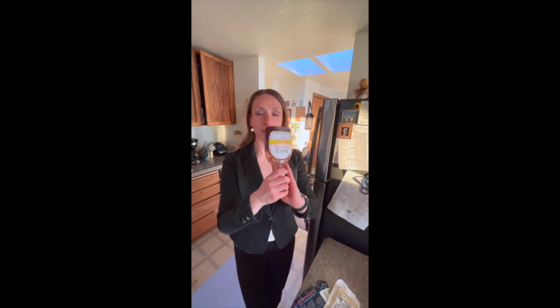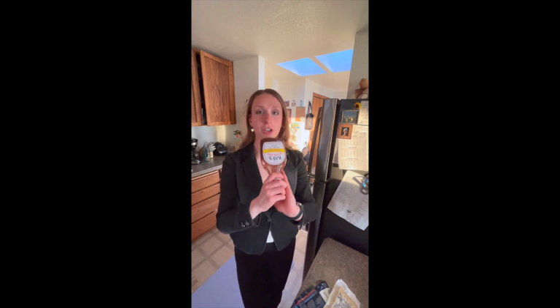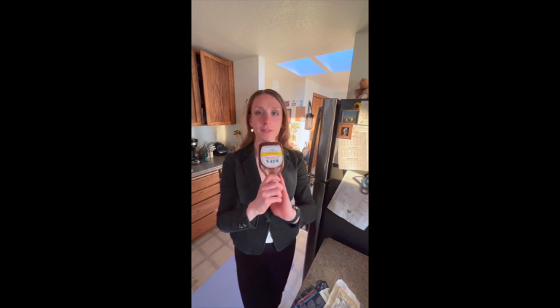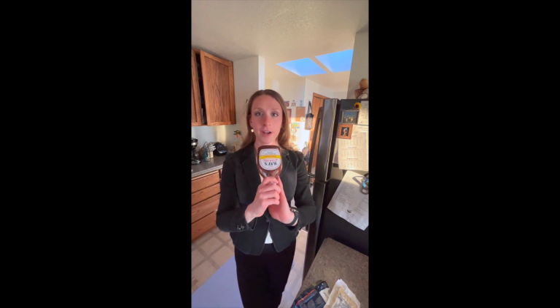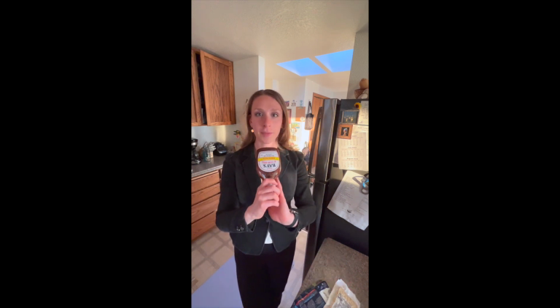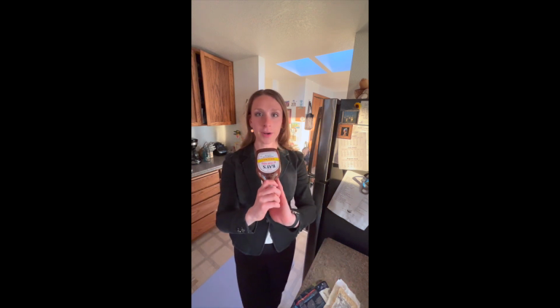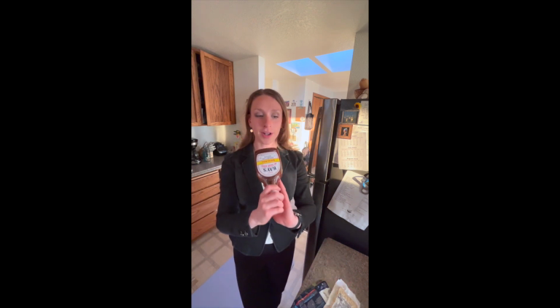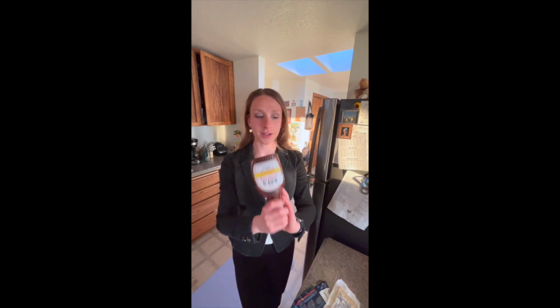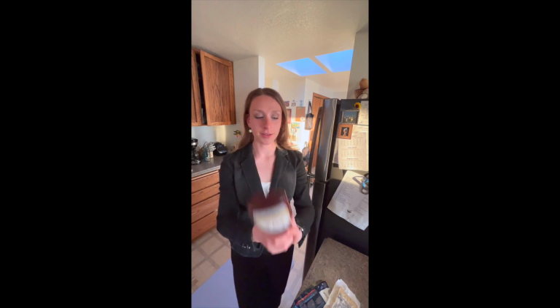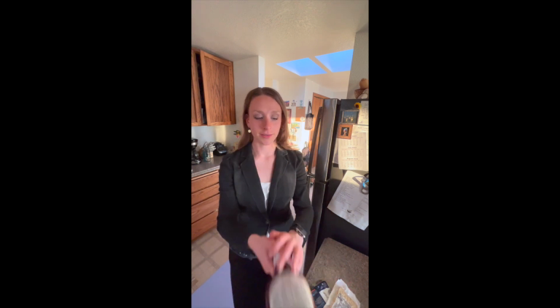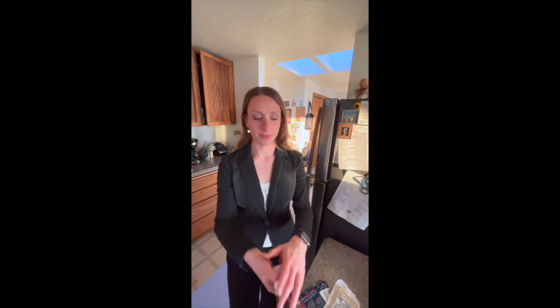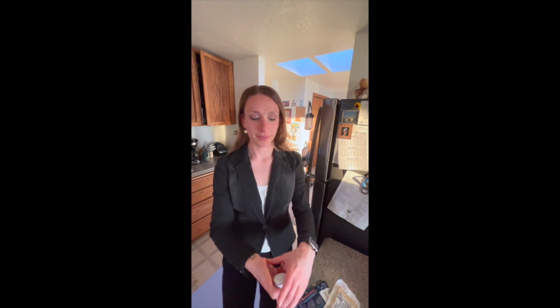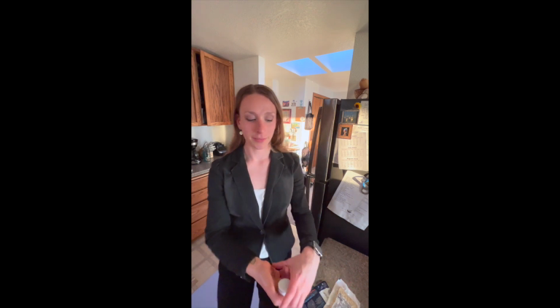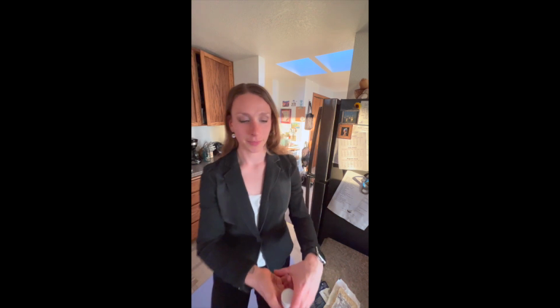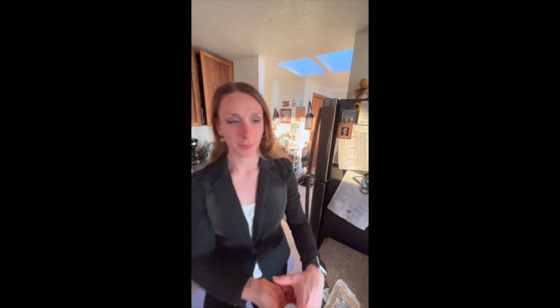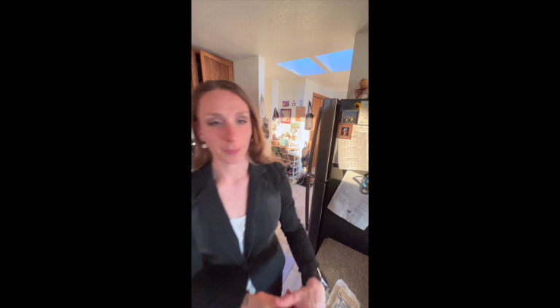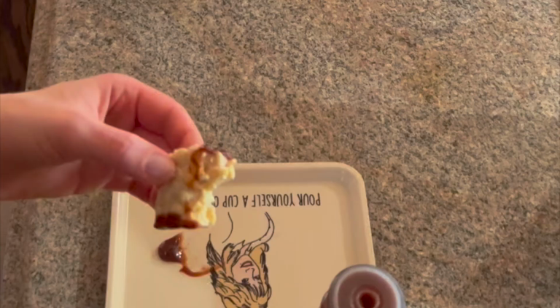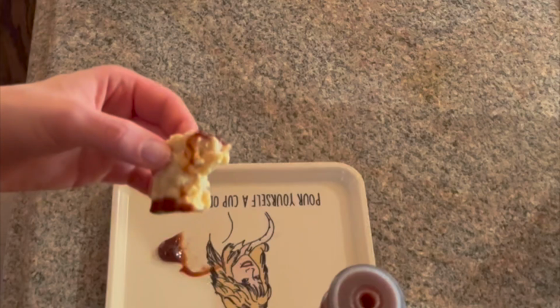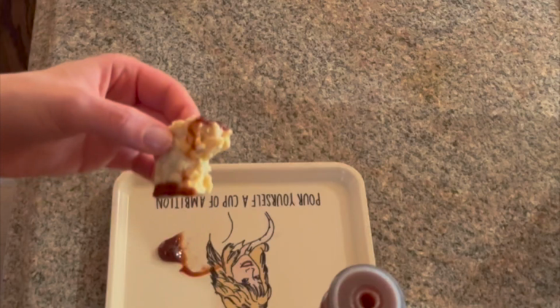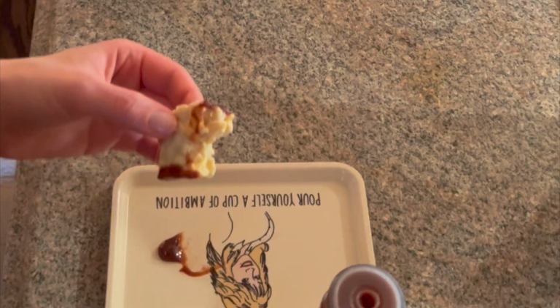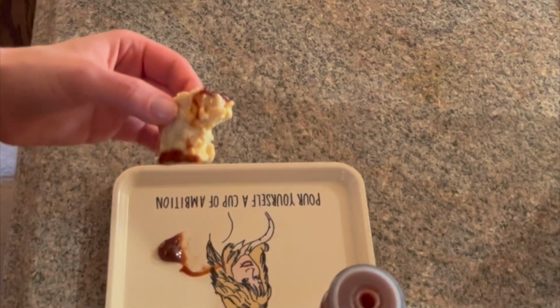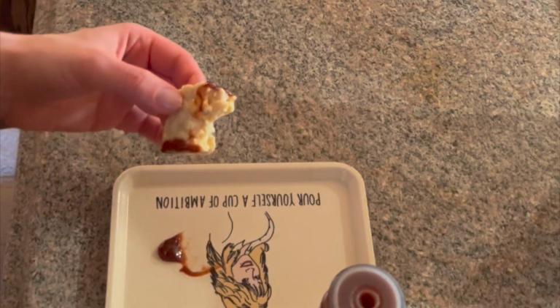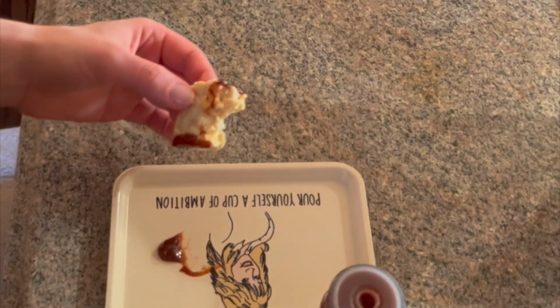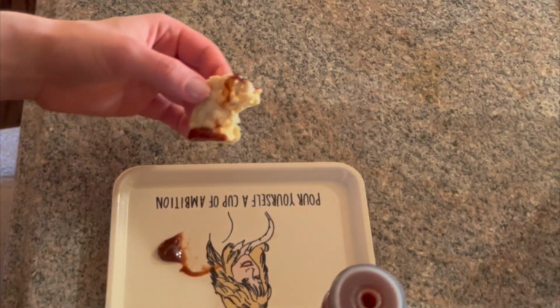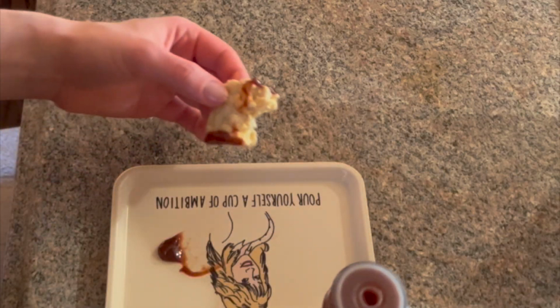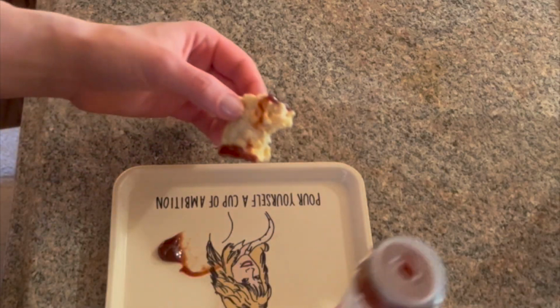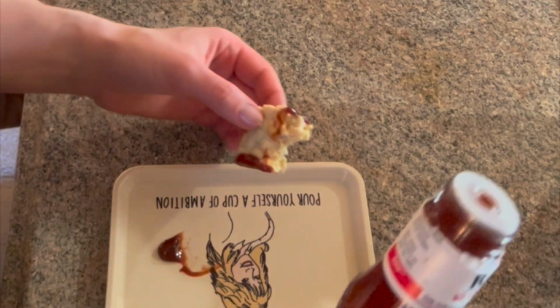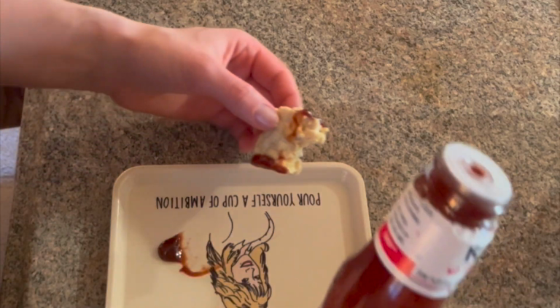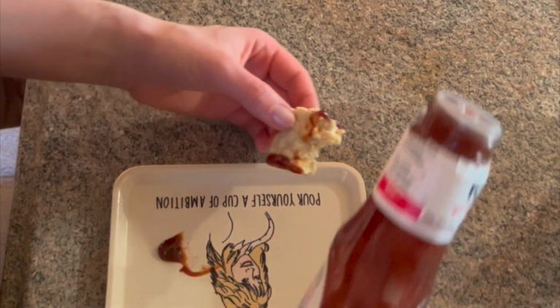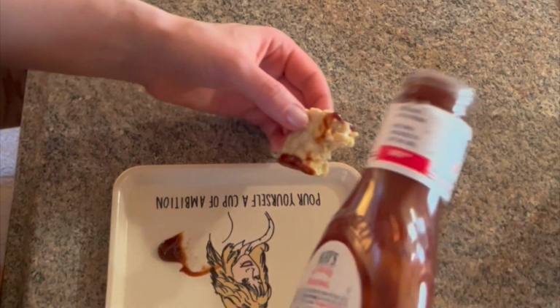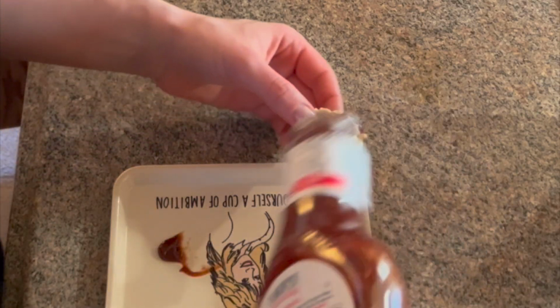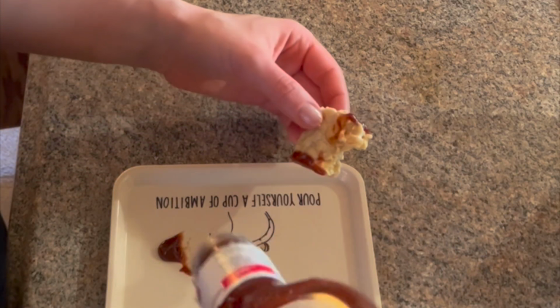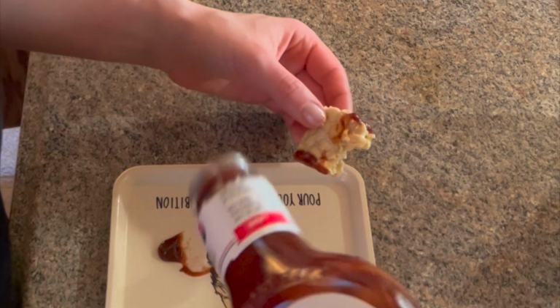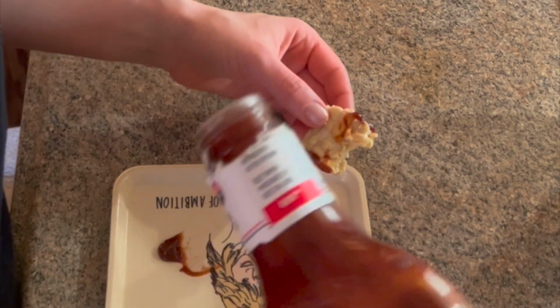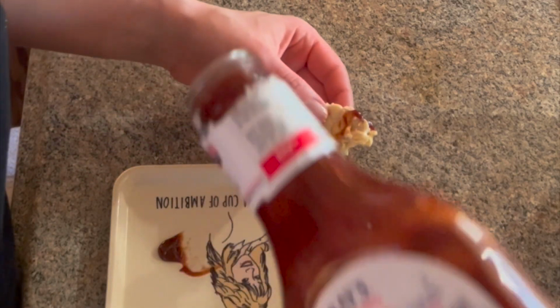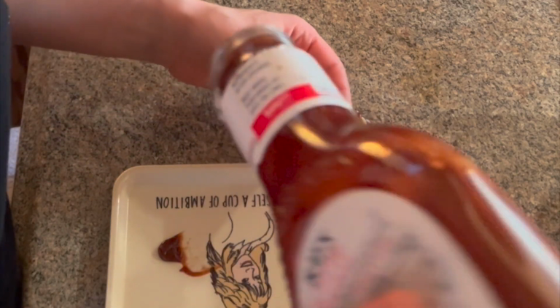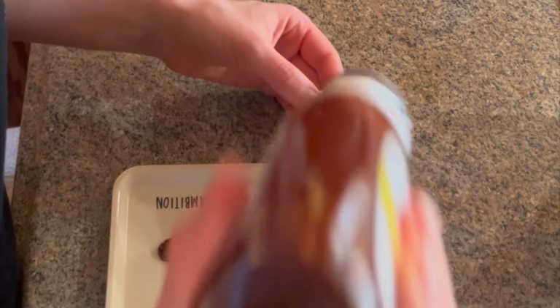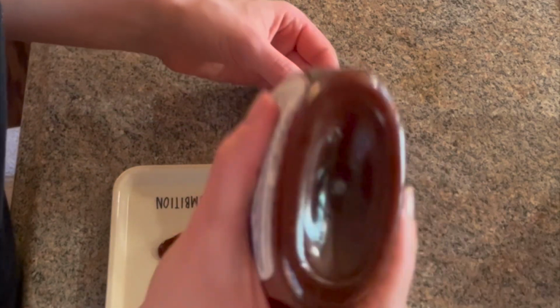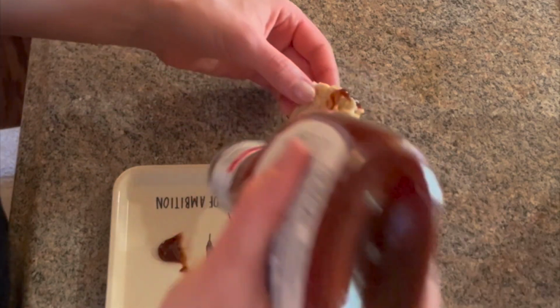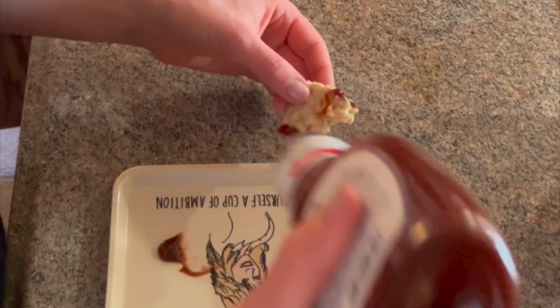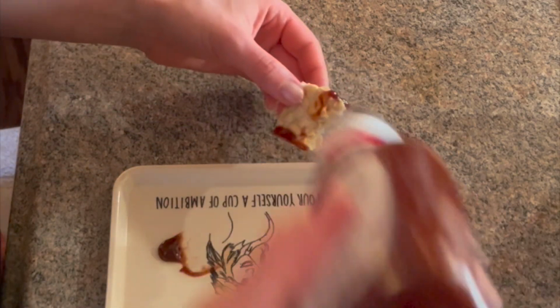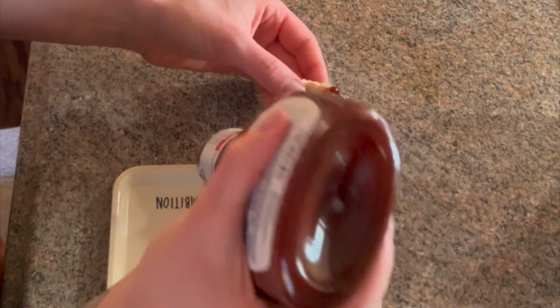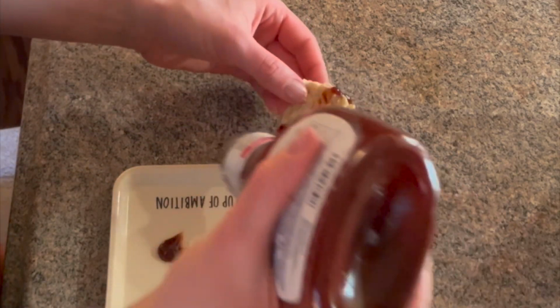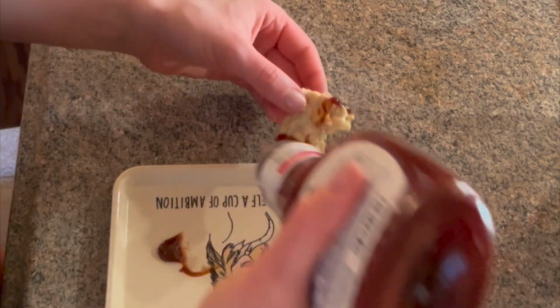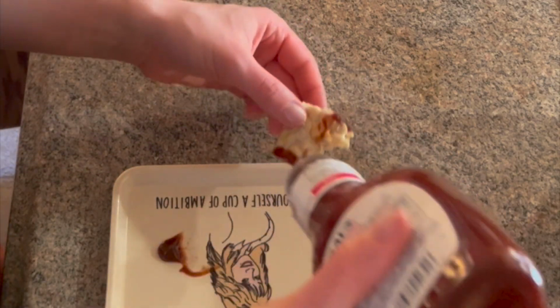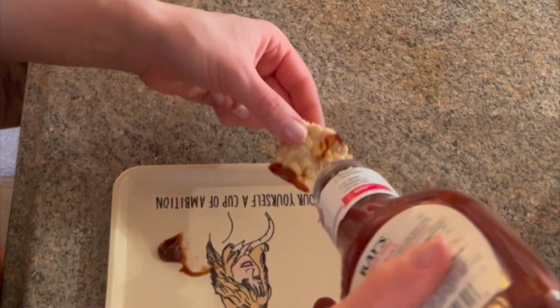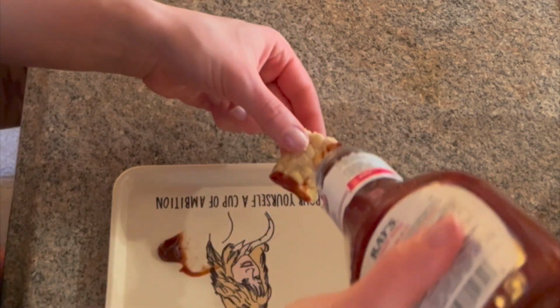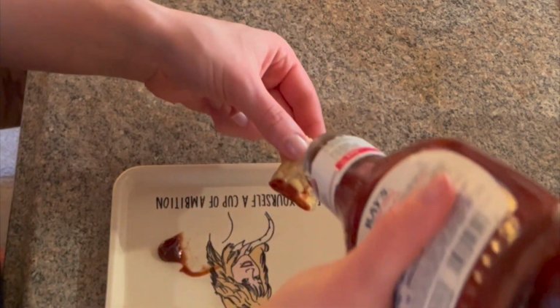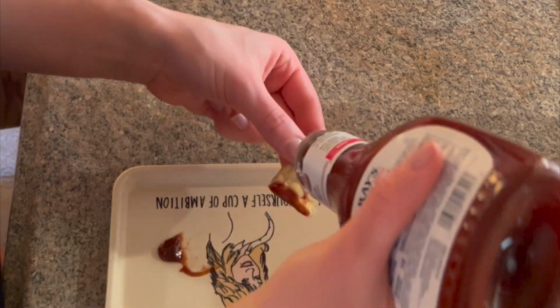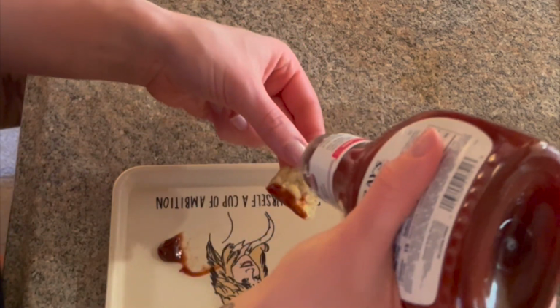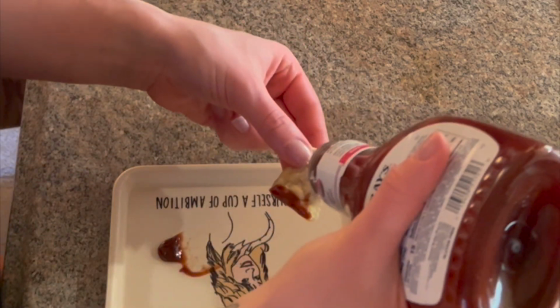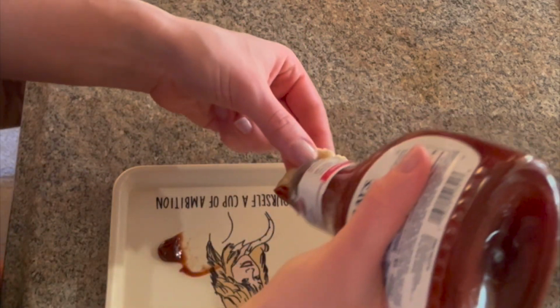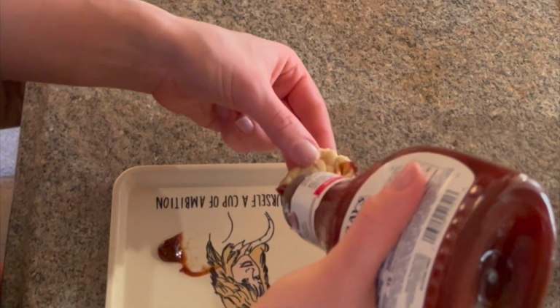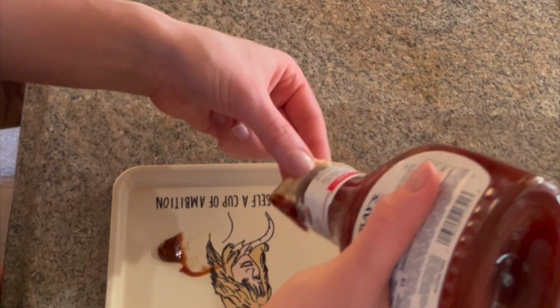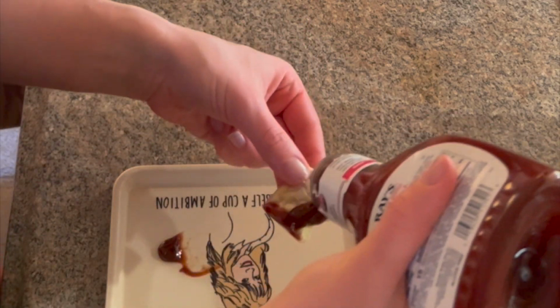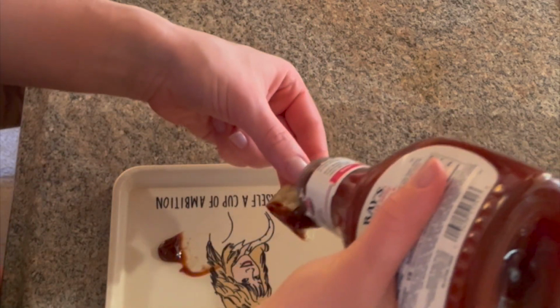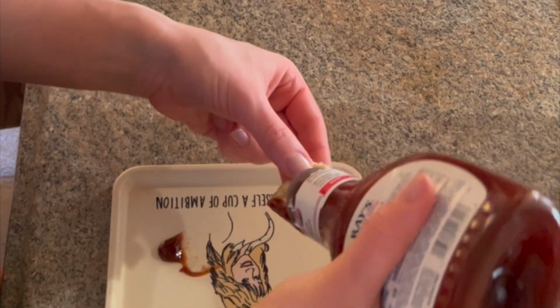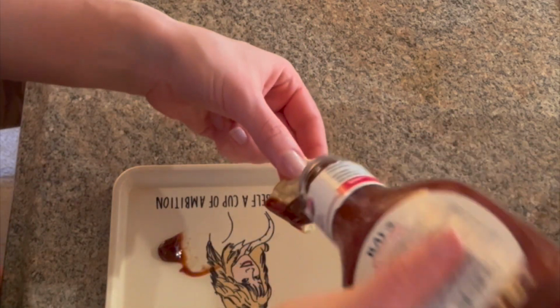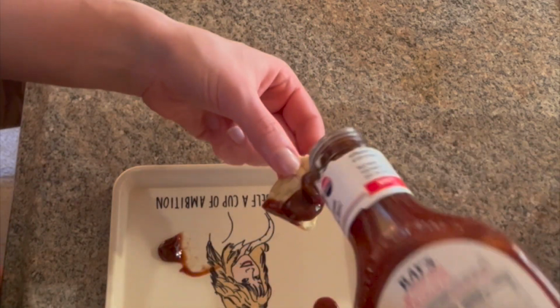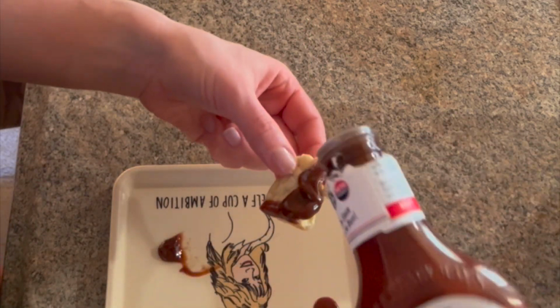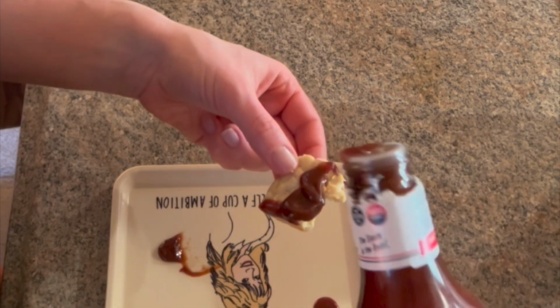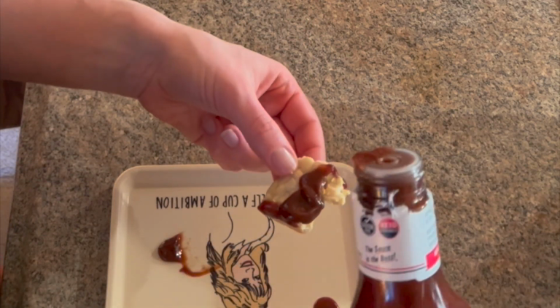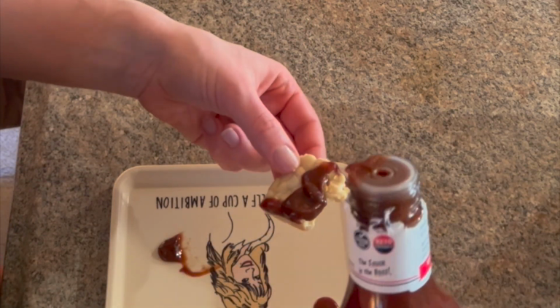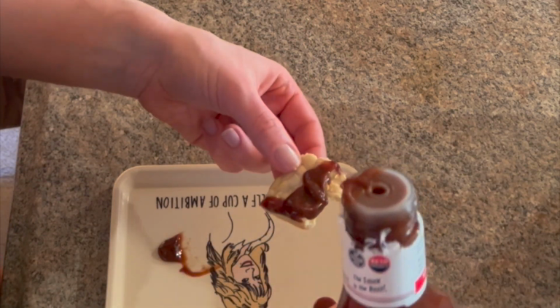I'll show you the final product. And sometimes we just do this while we wait for the microwave.